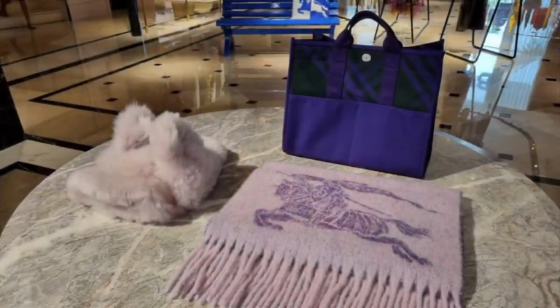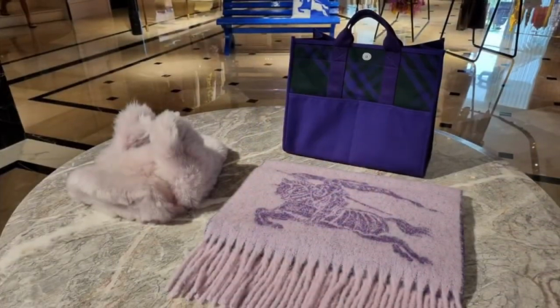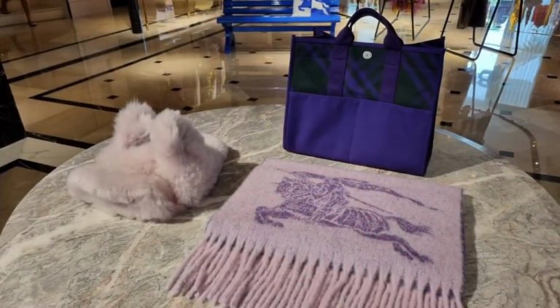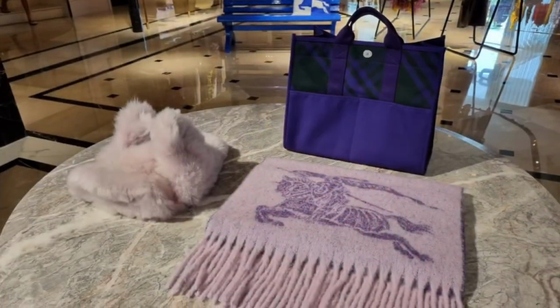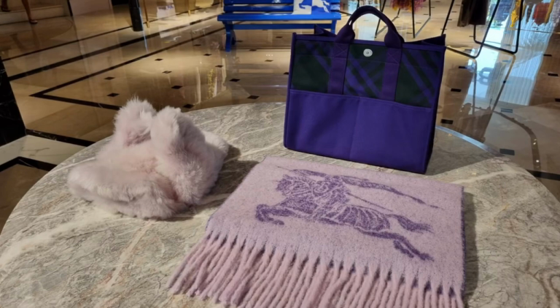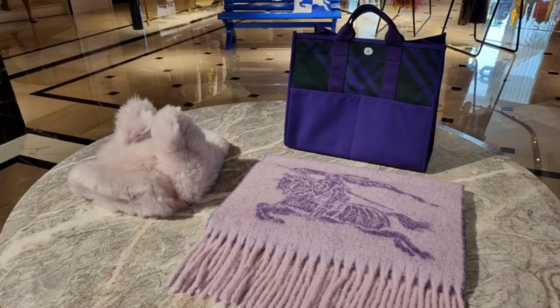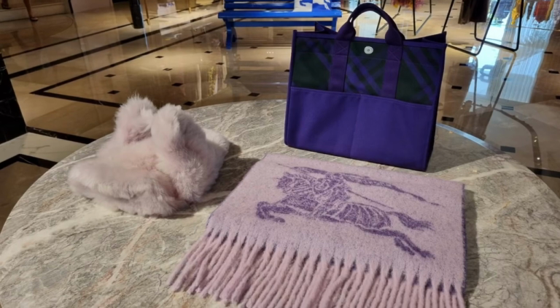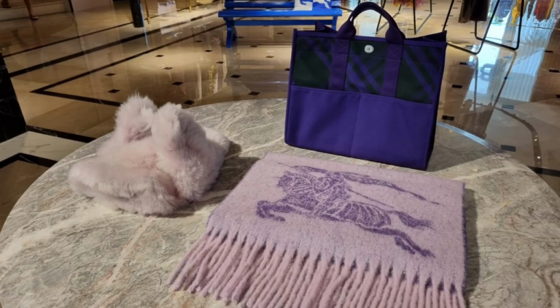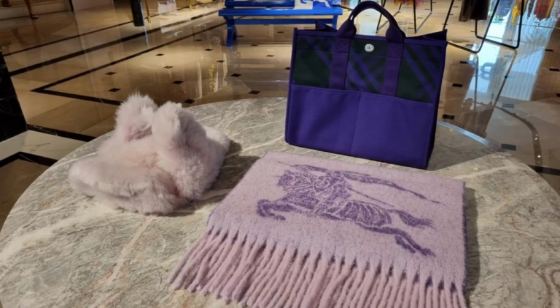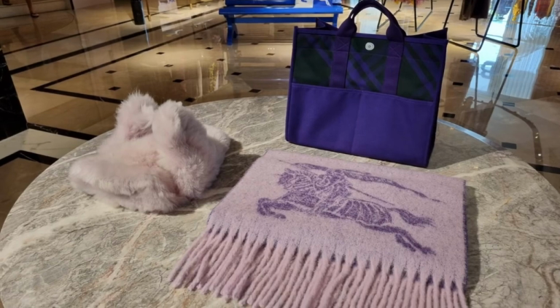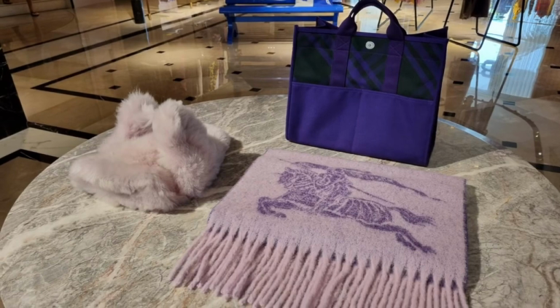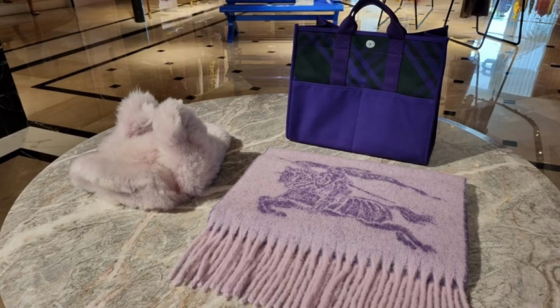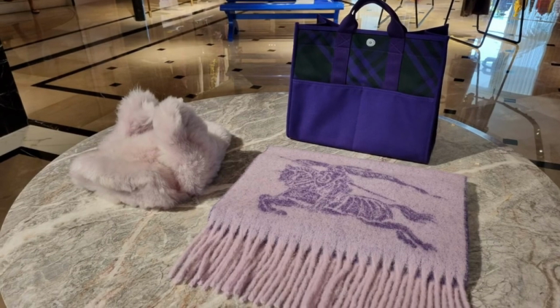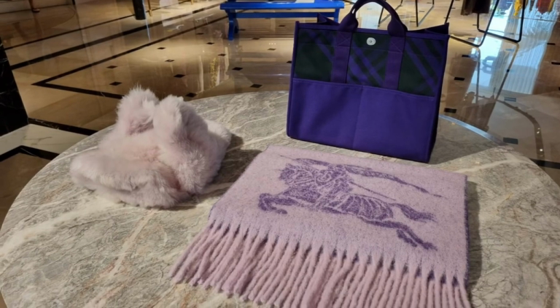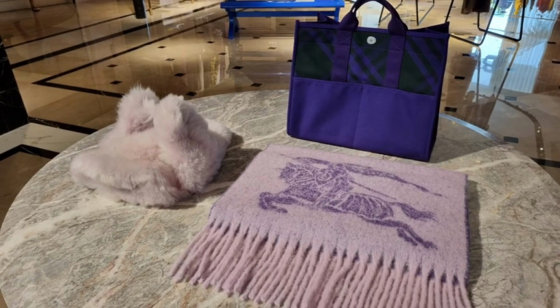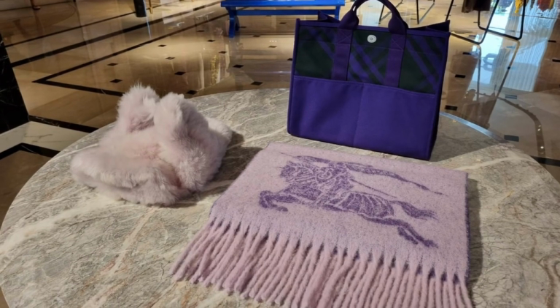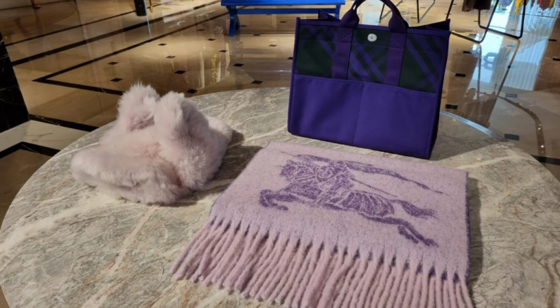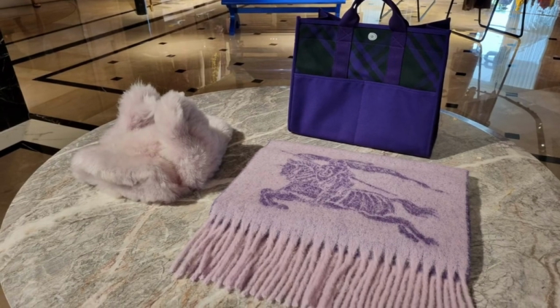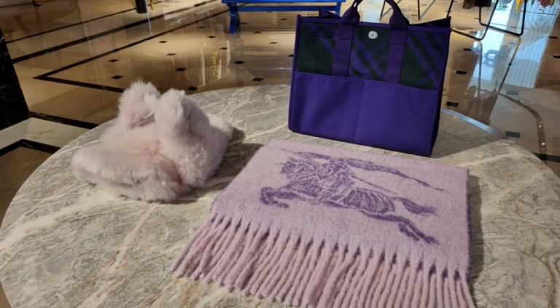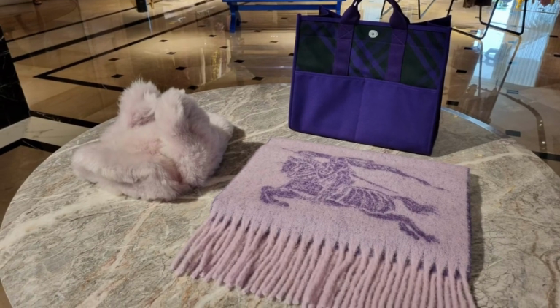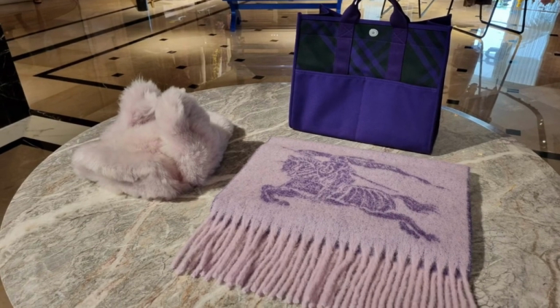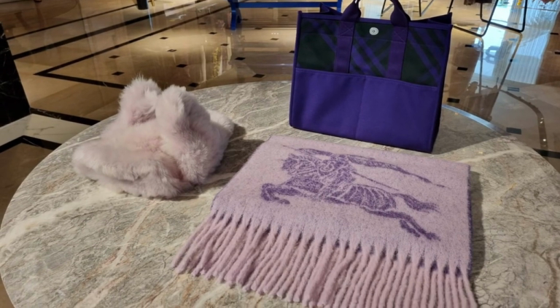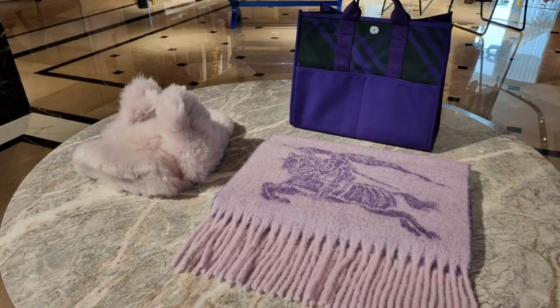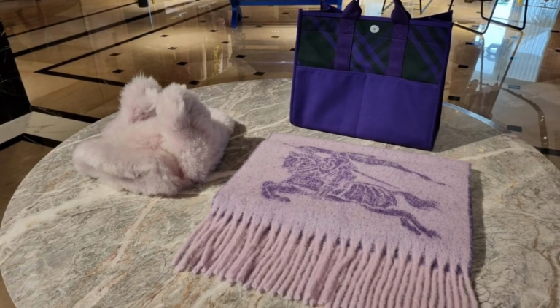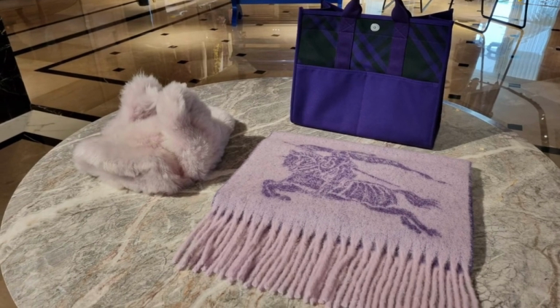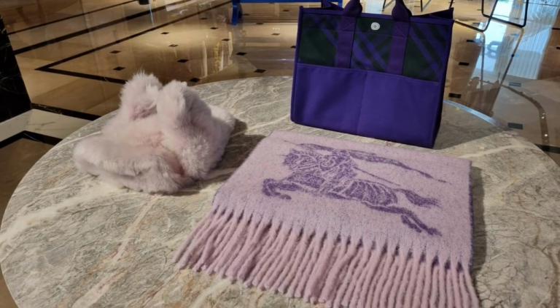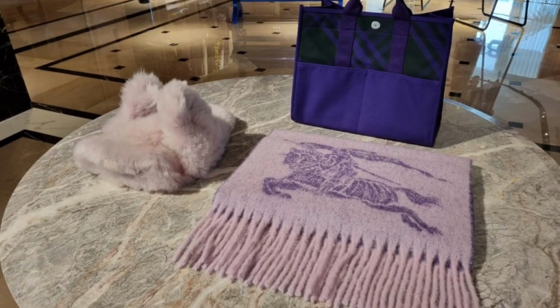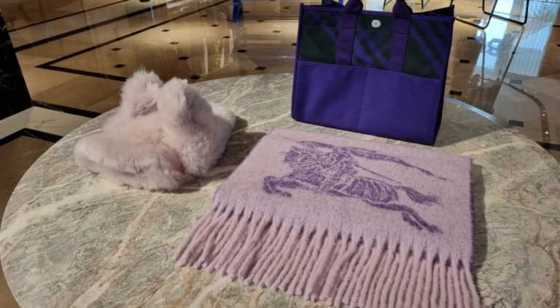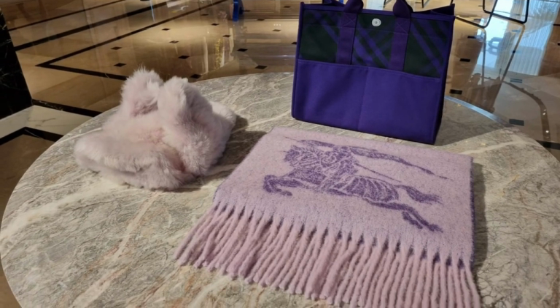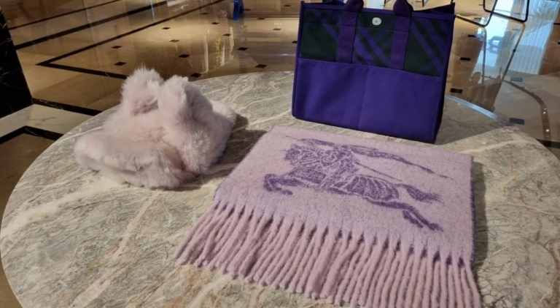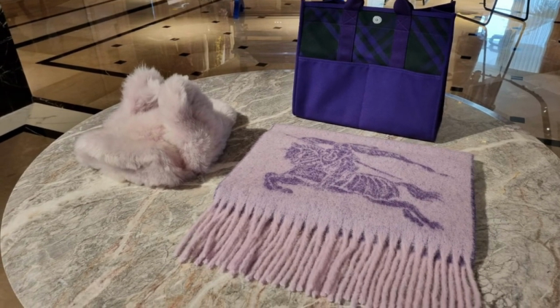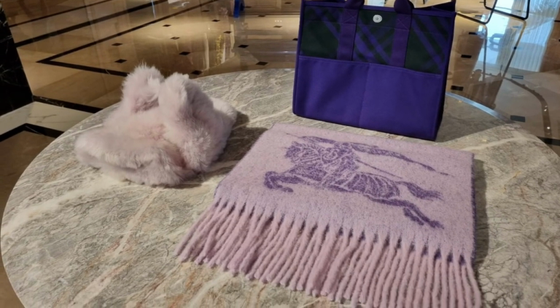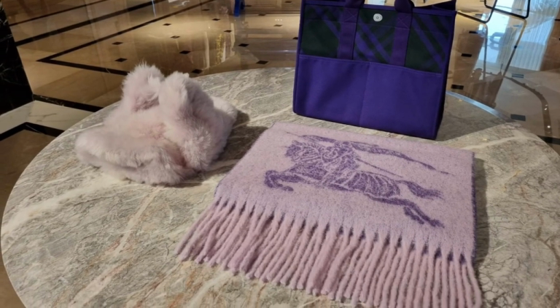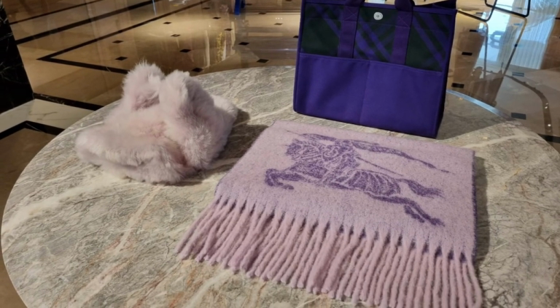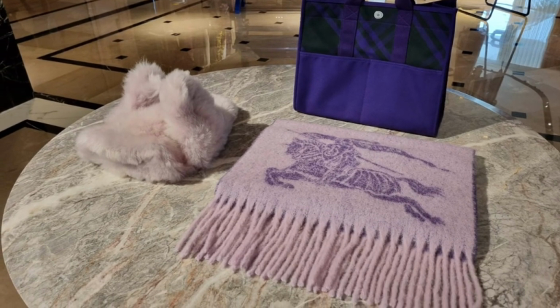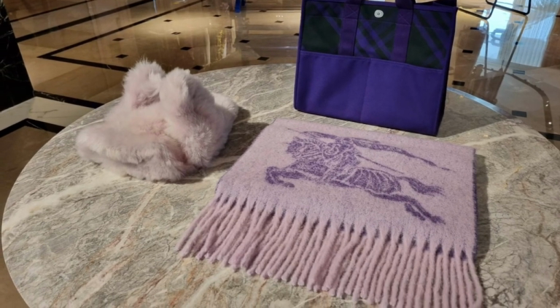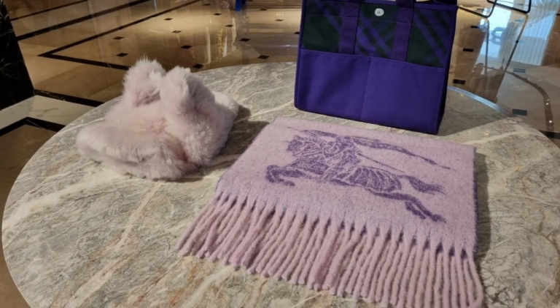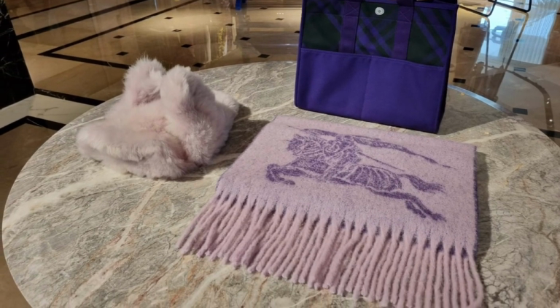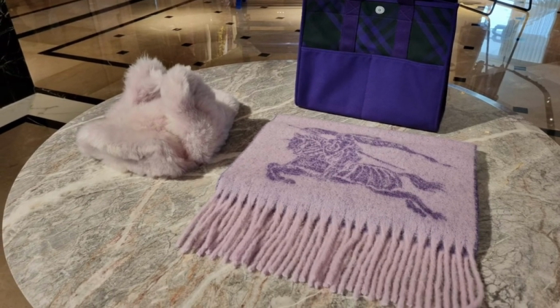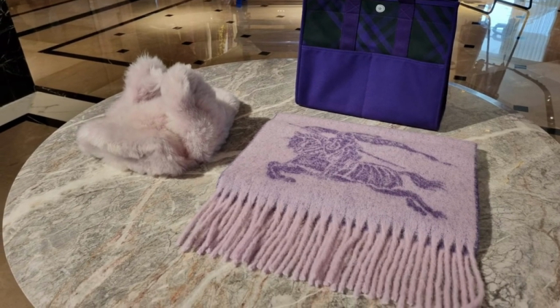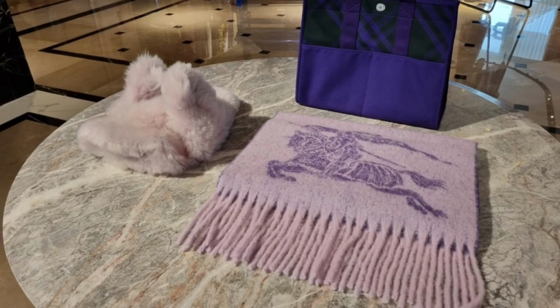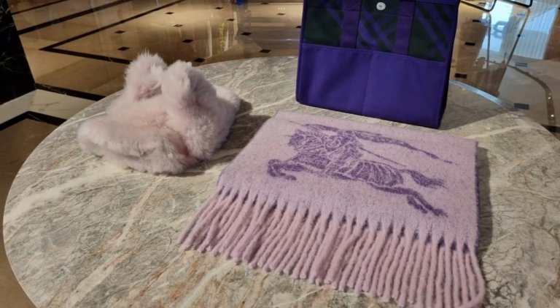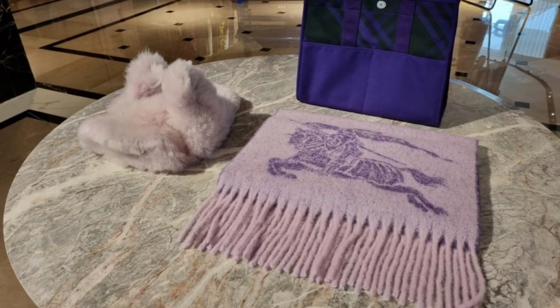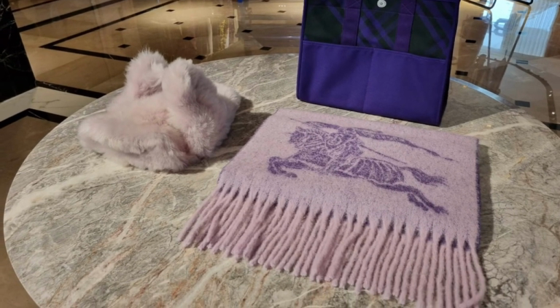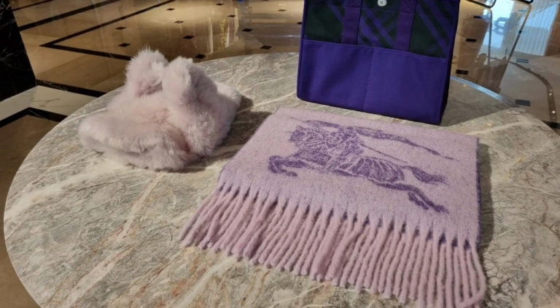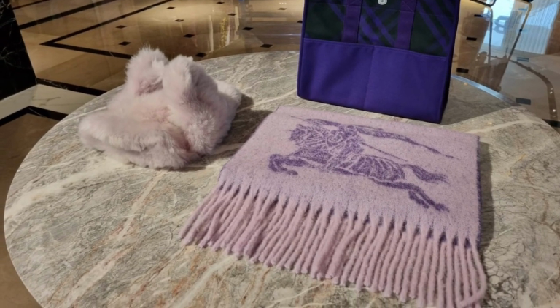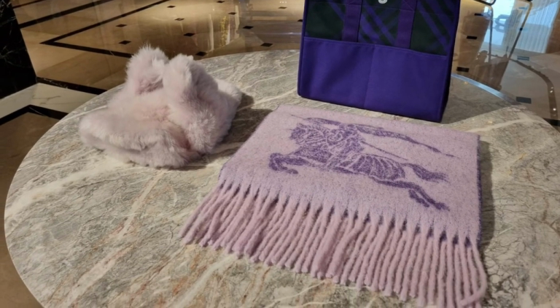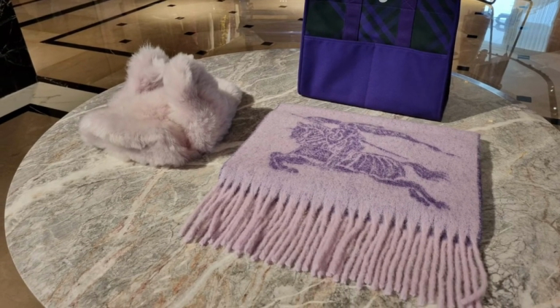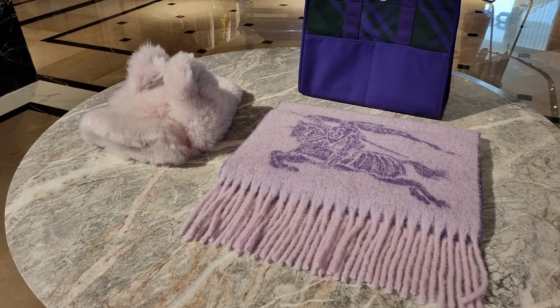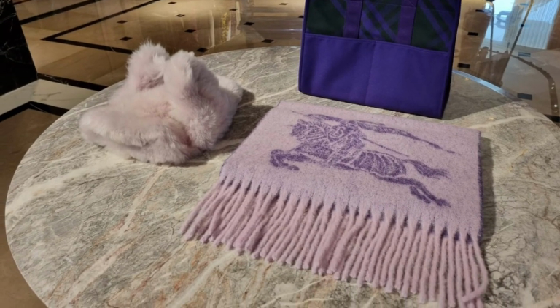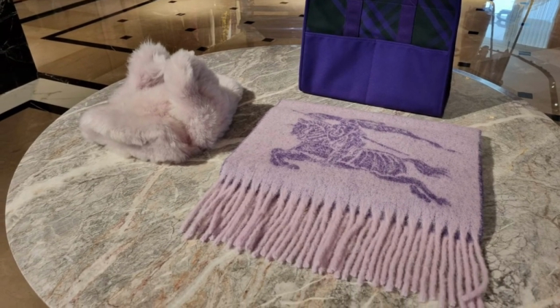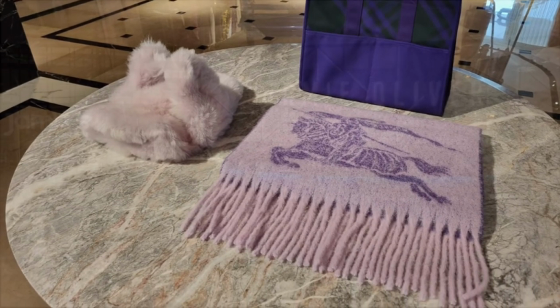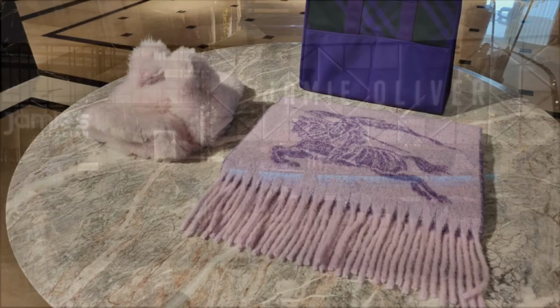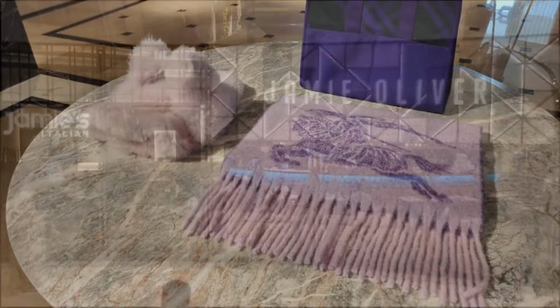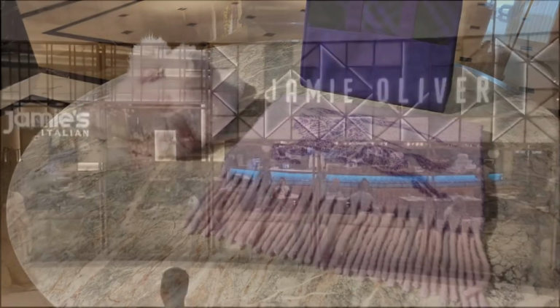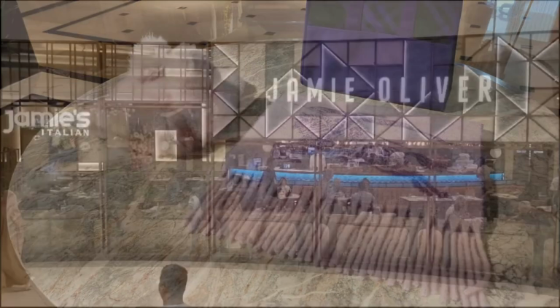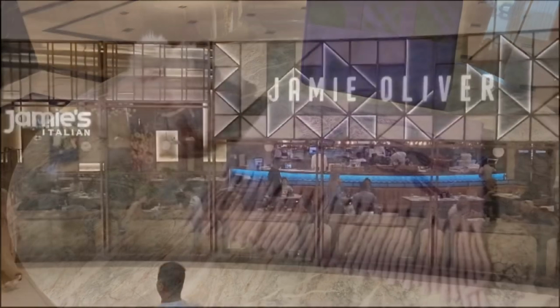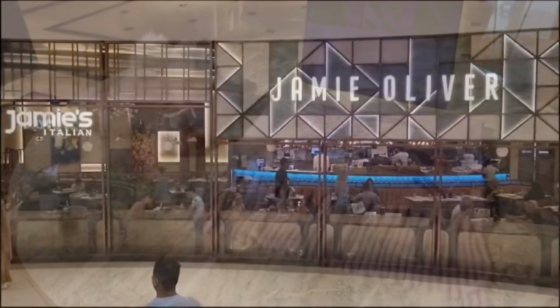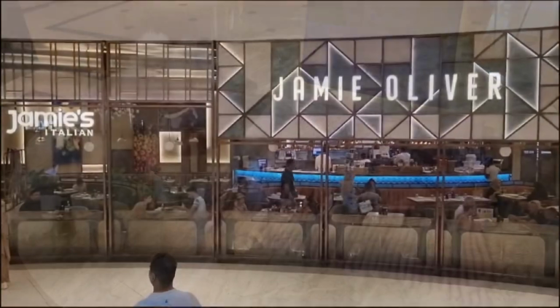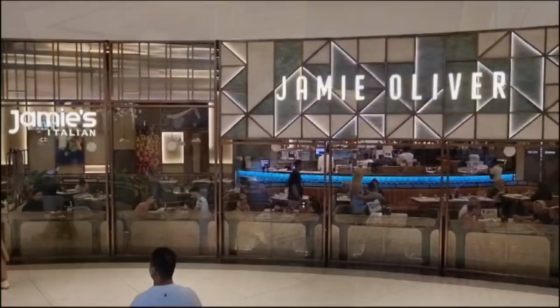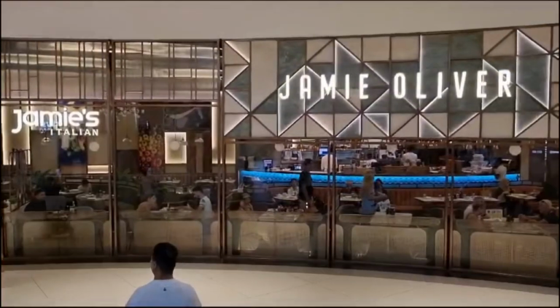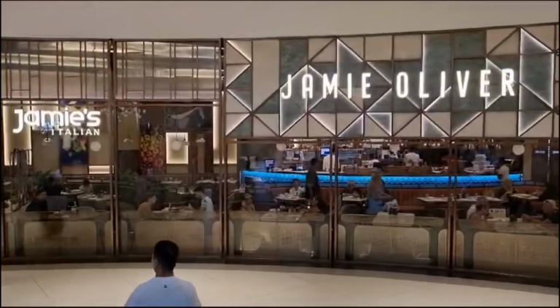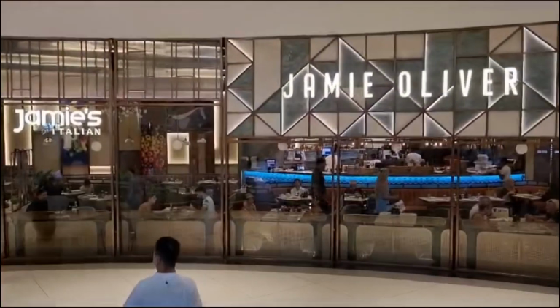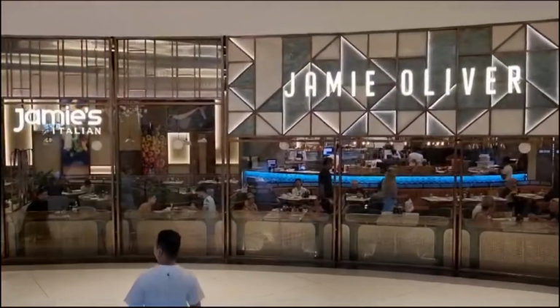And that's it, my friends. Thank you so much for watching. Please stay tuned for the Dubai Outlet vlog. Bye!